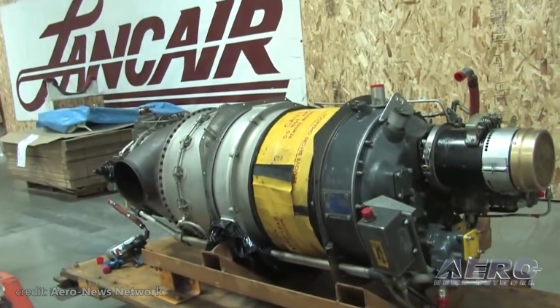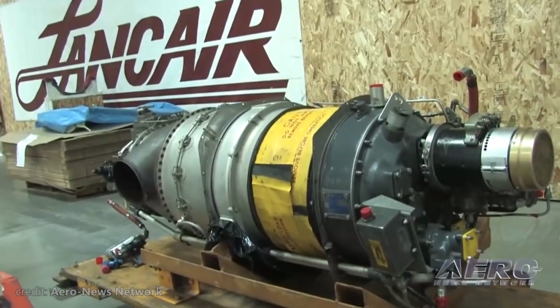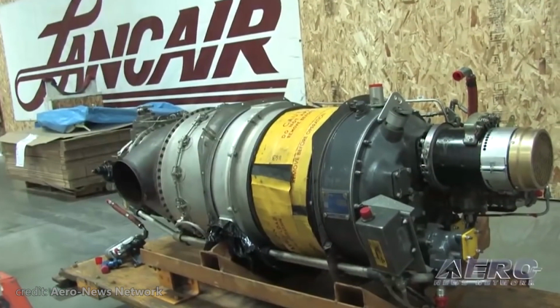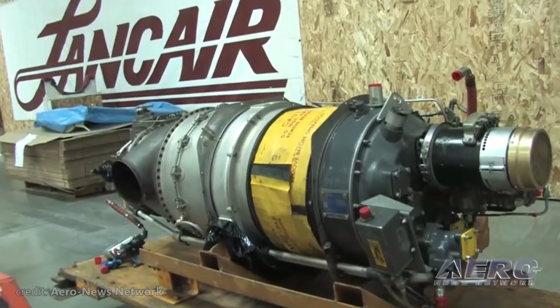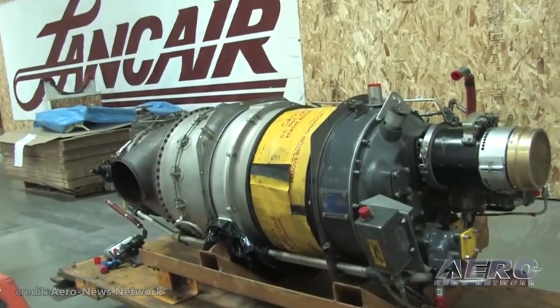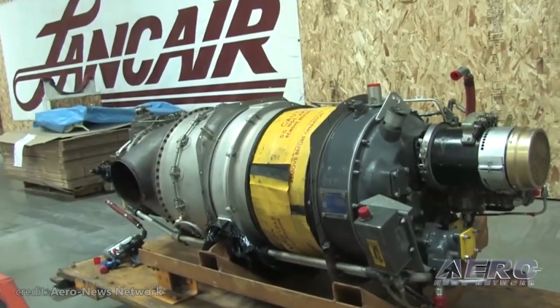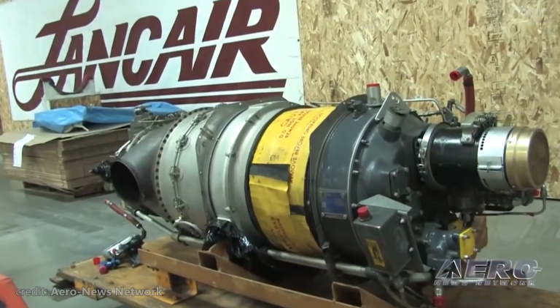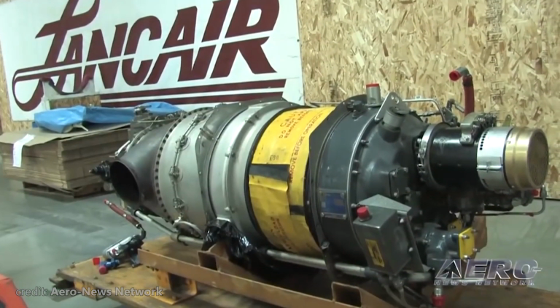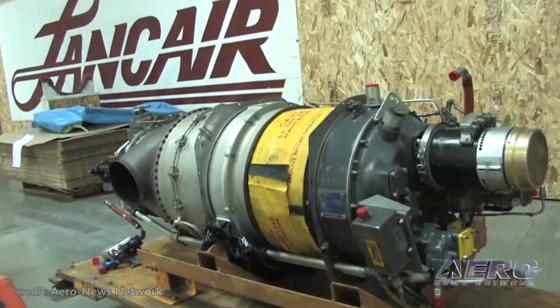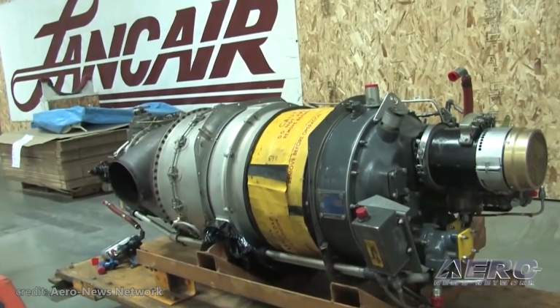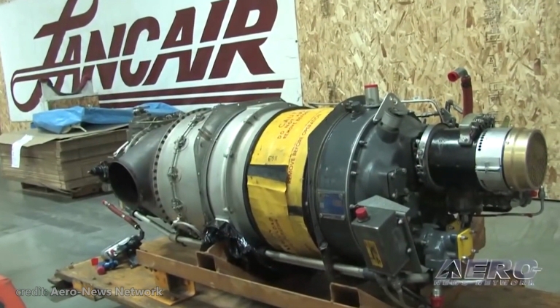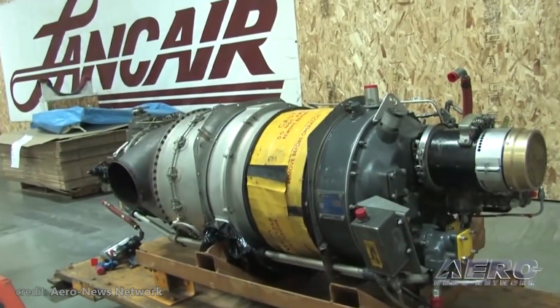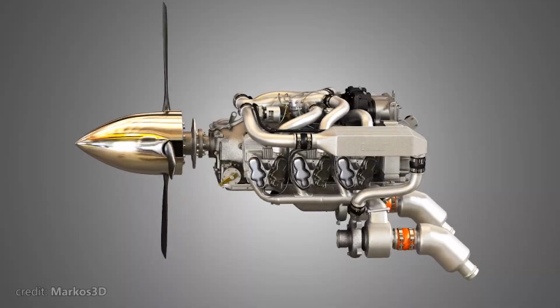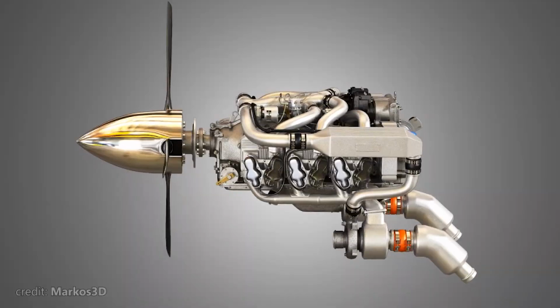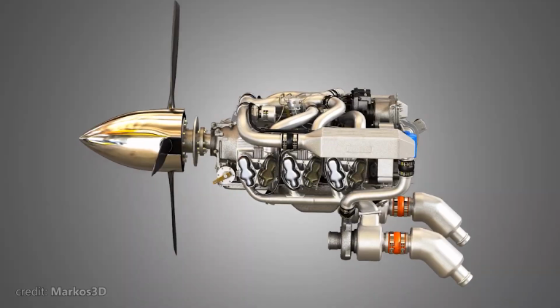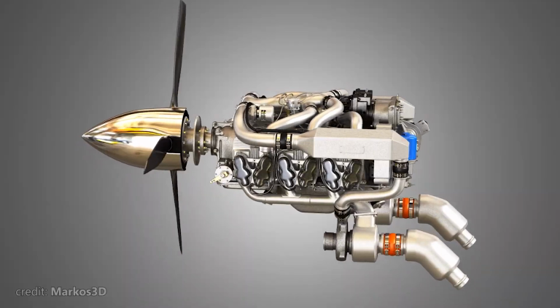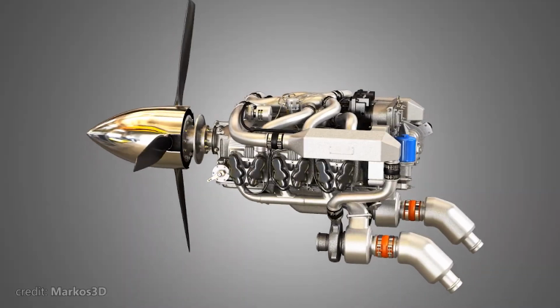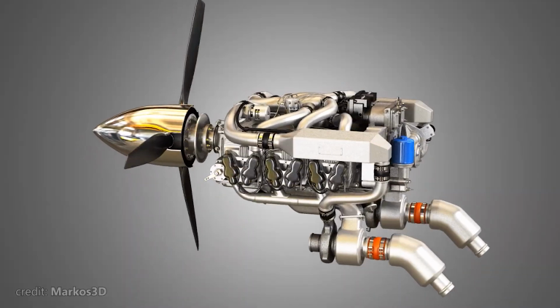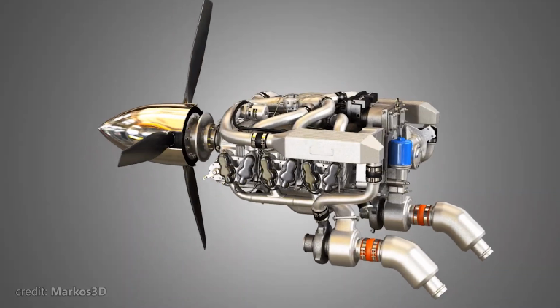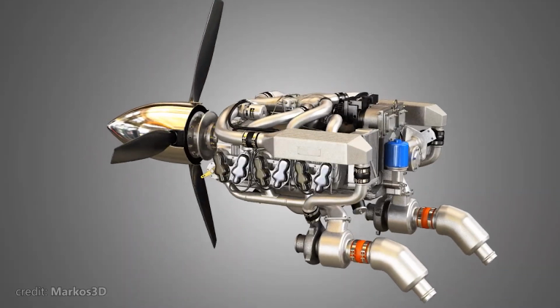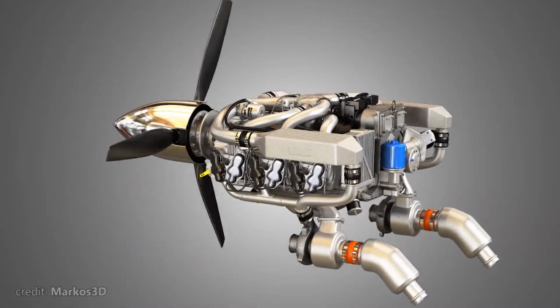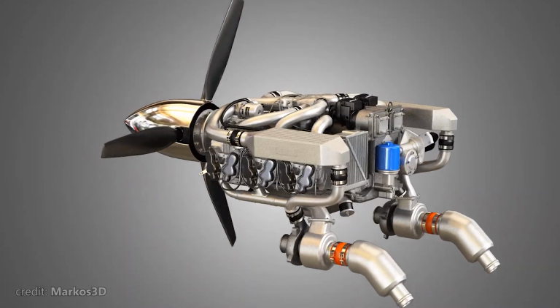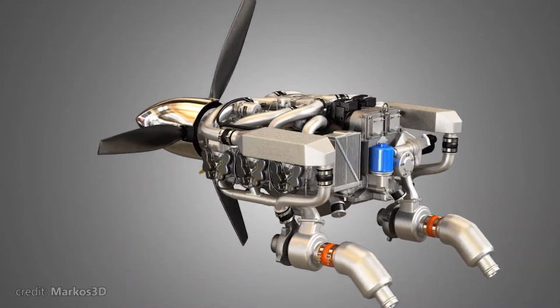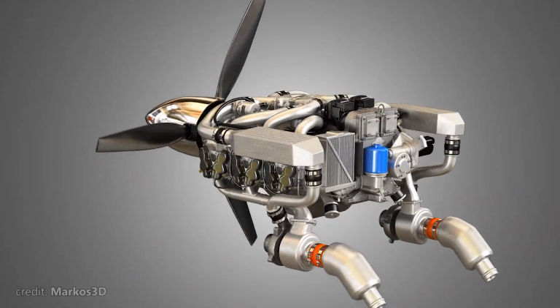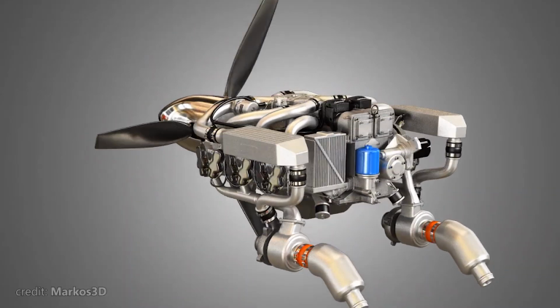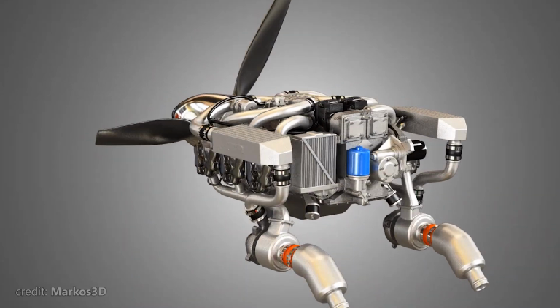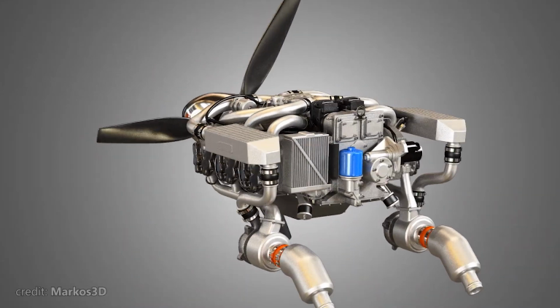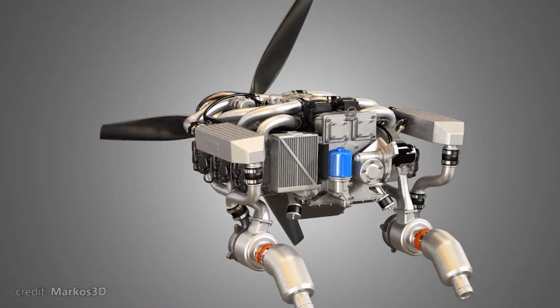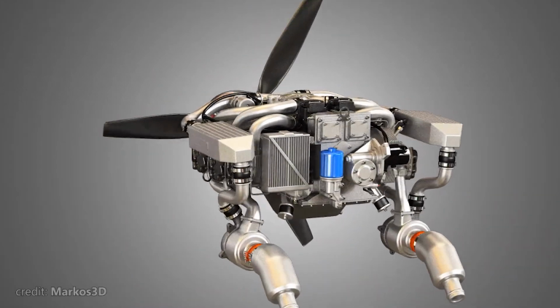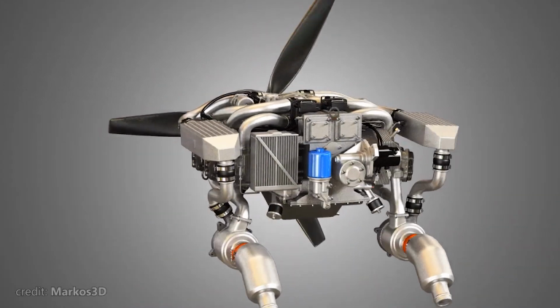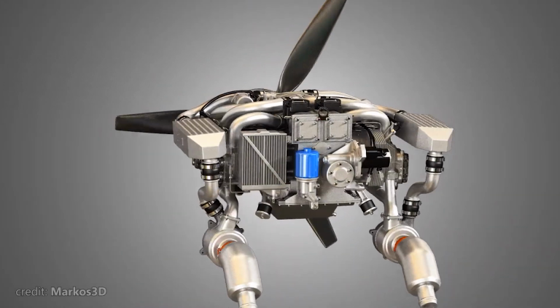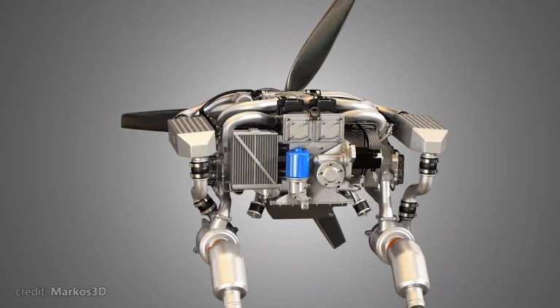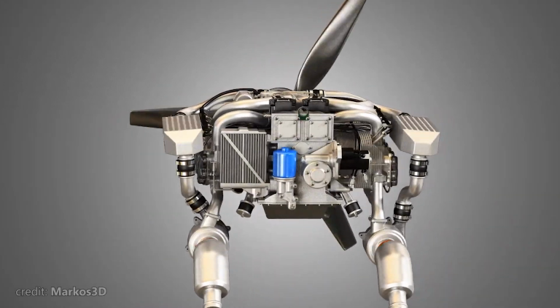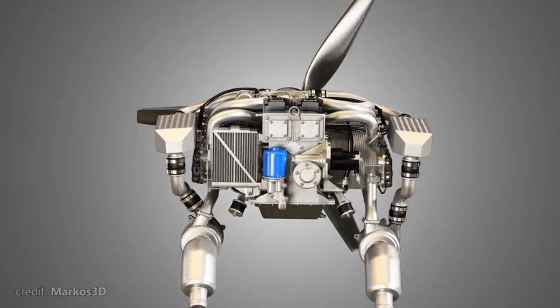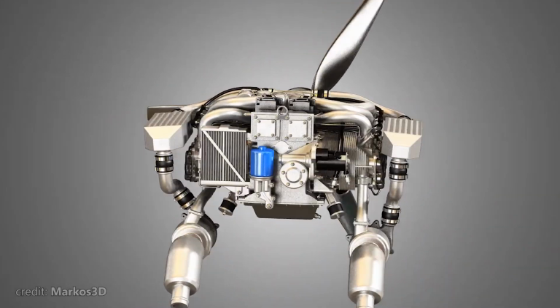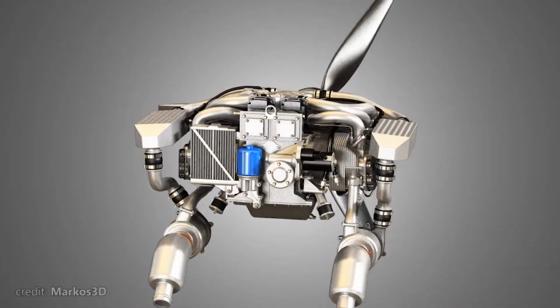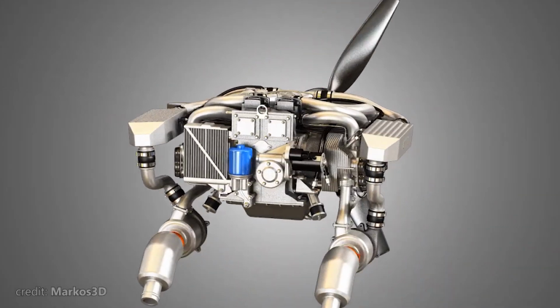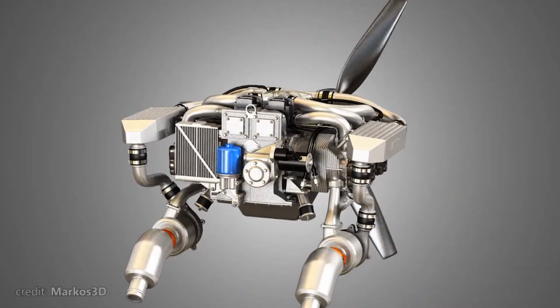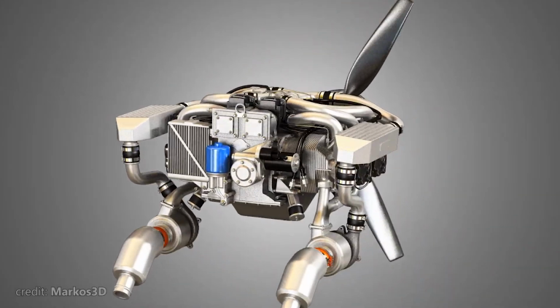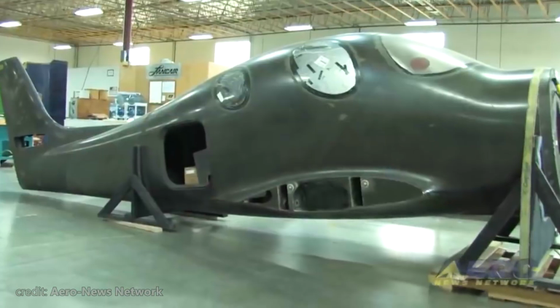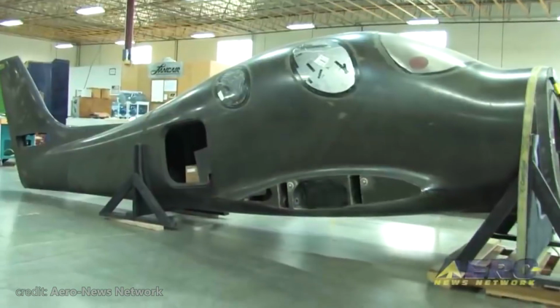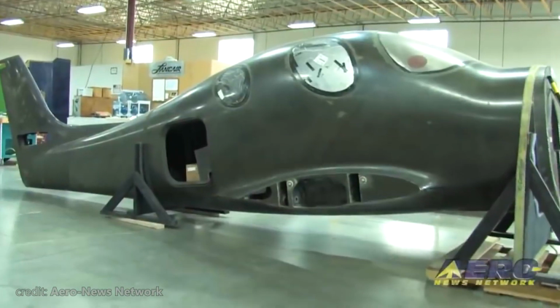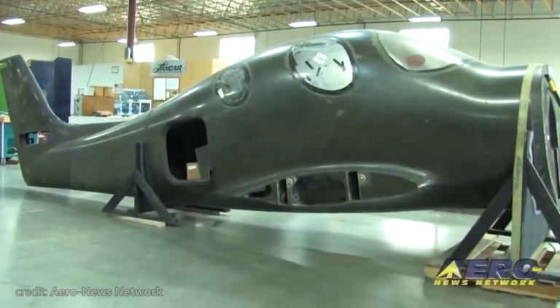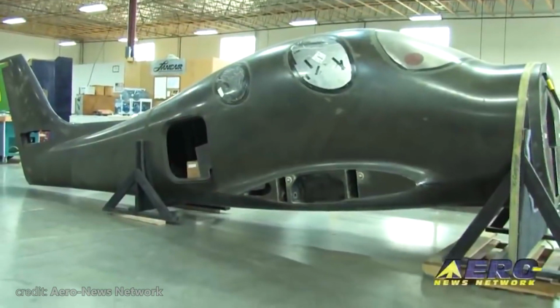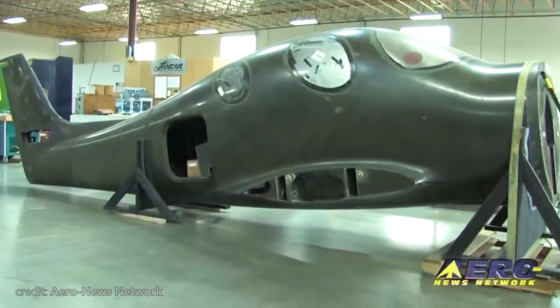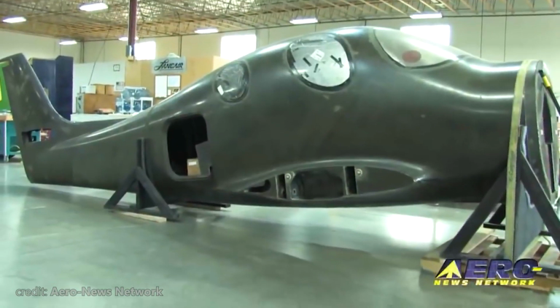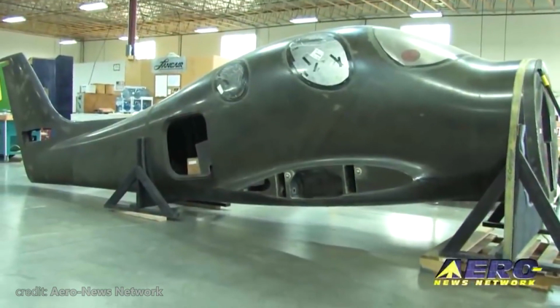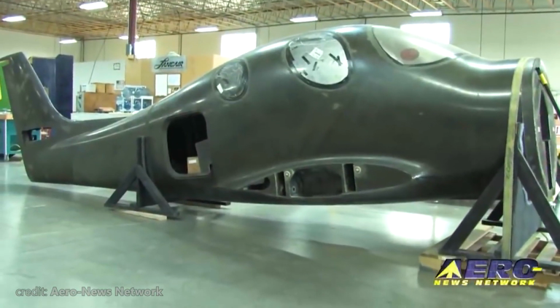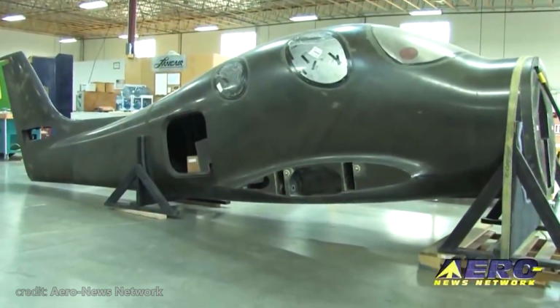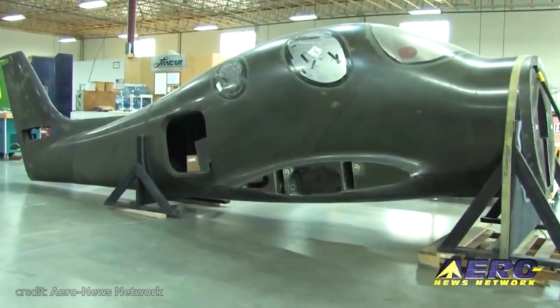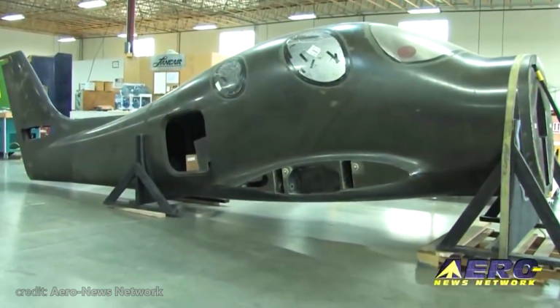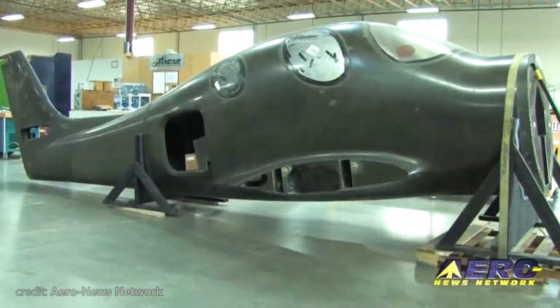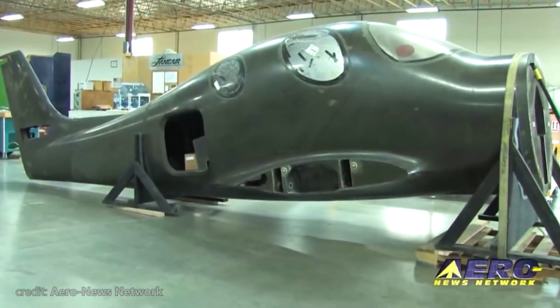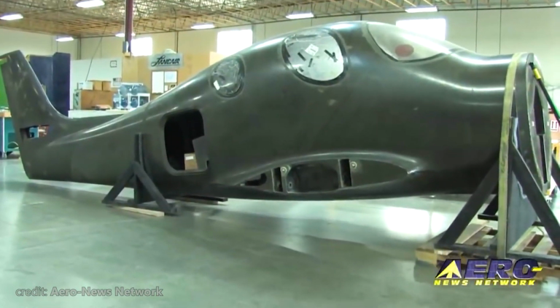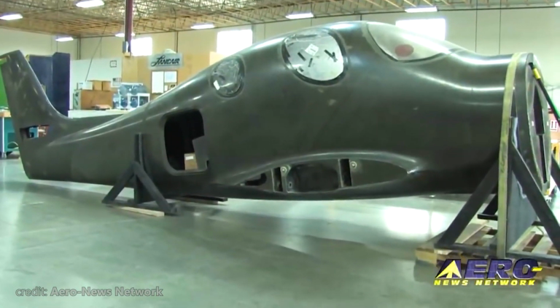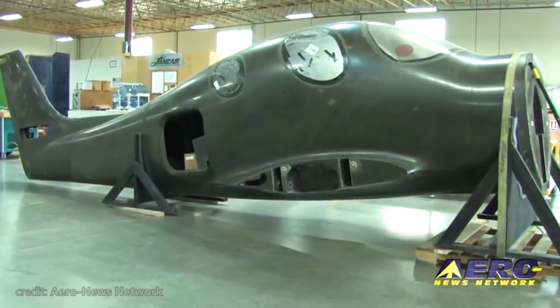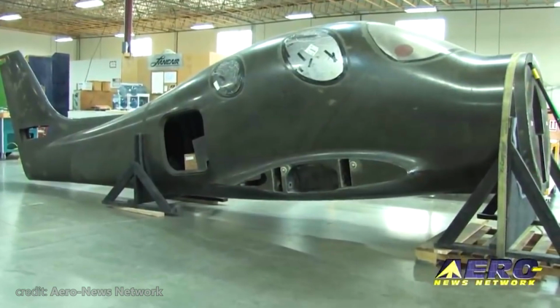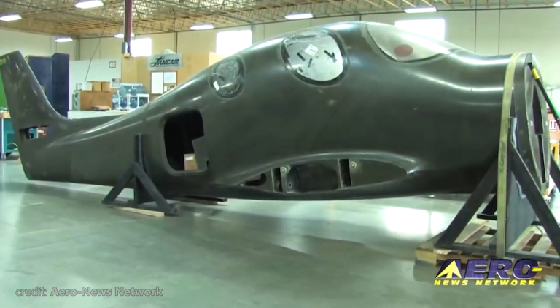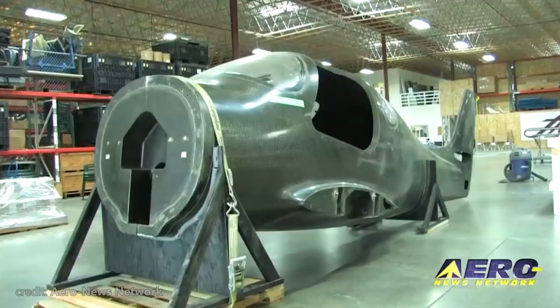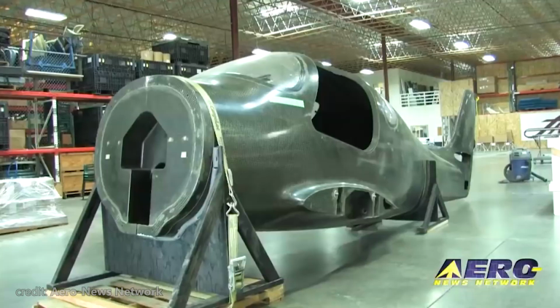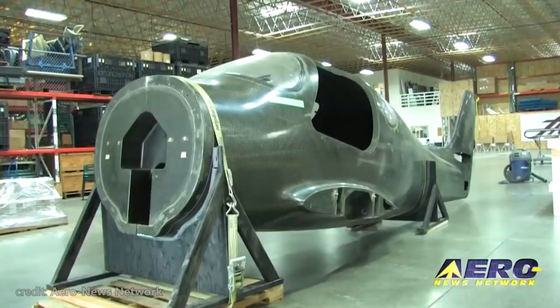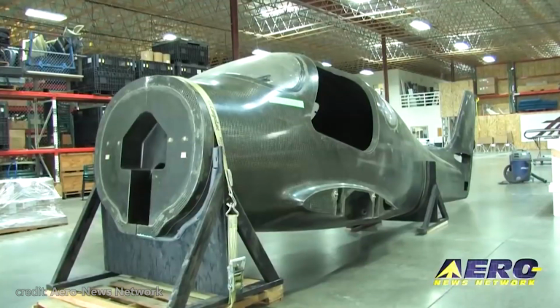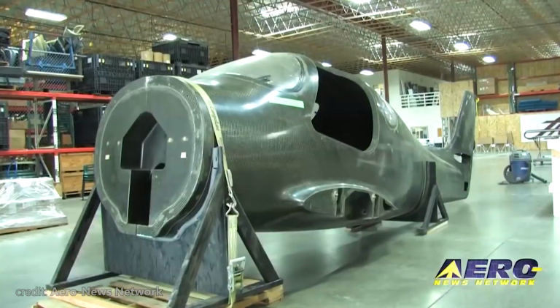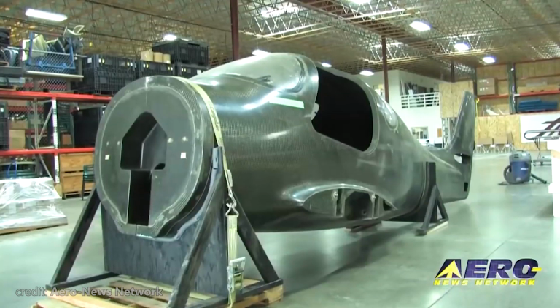What do you actually get when you install a twin-turbo engine in a fuselage that weighs just a bit more than 1,700 lbs while empty?